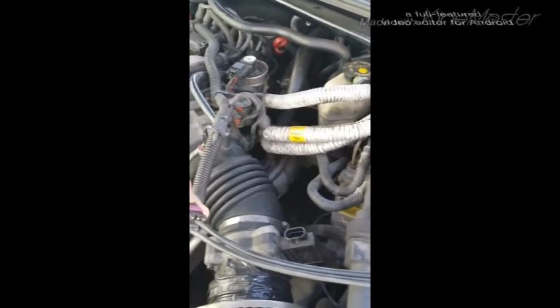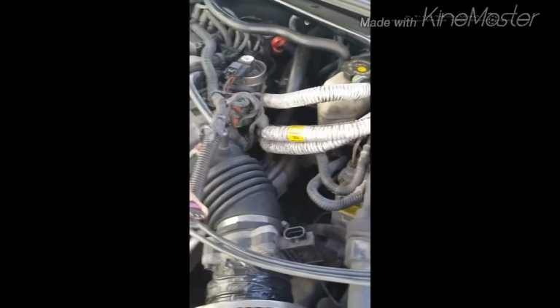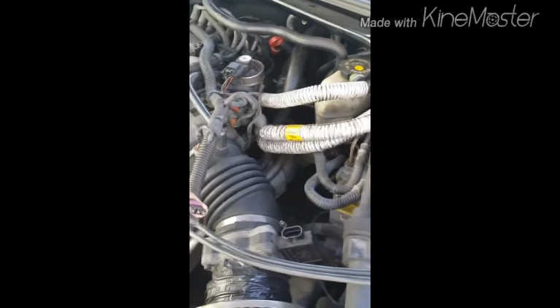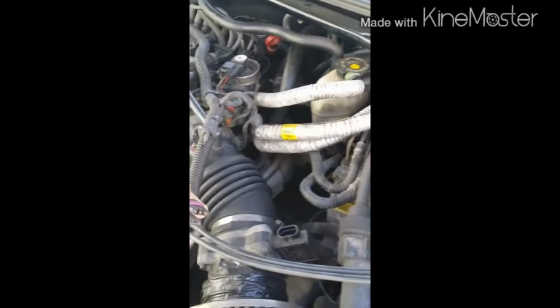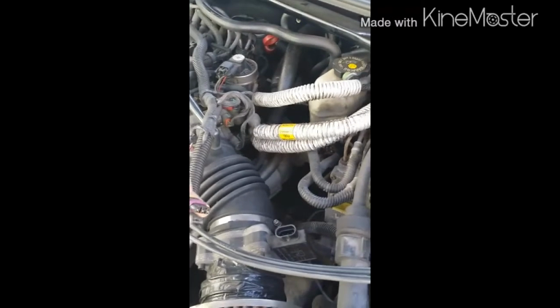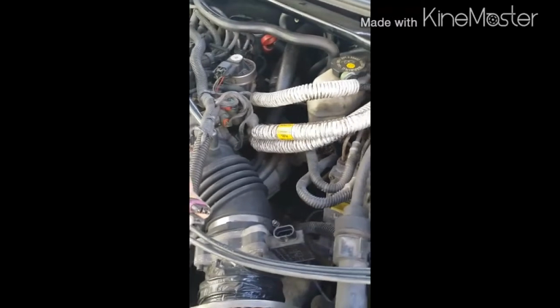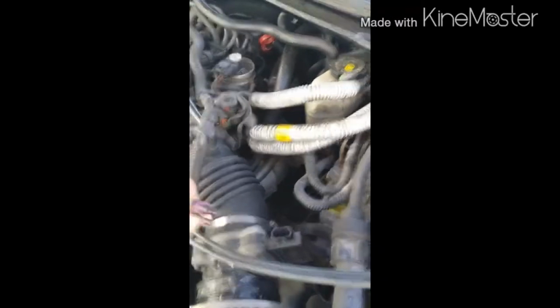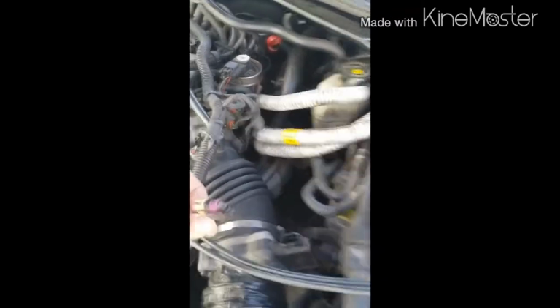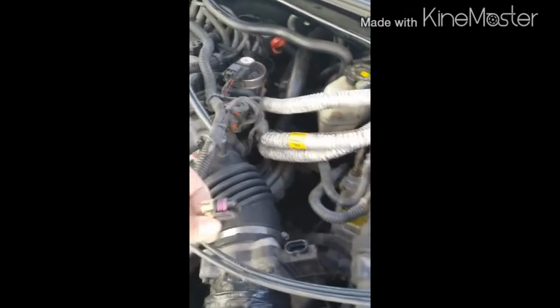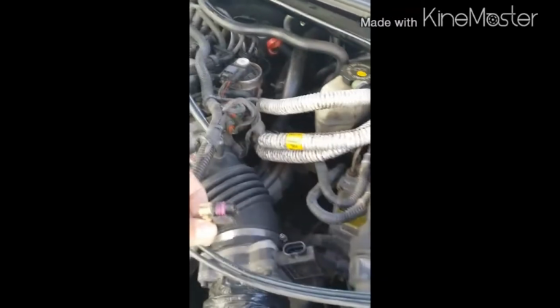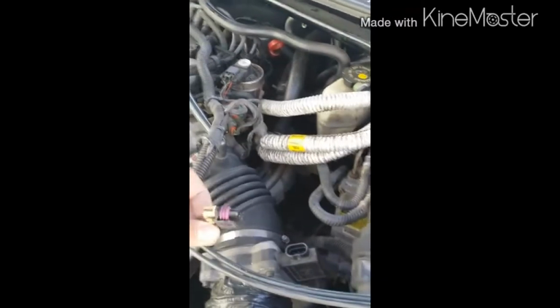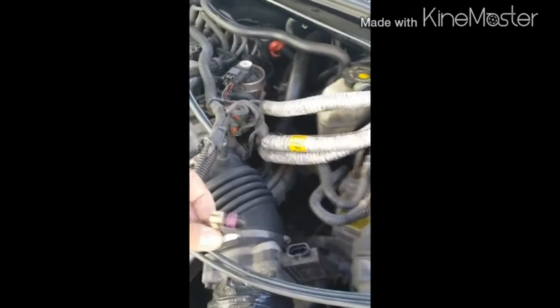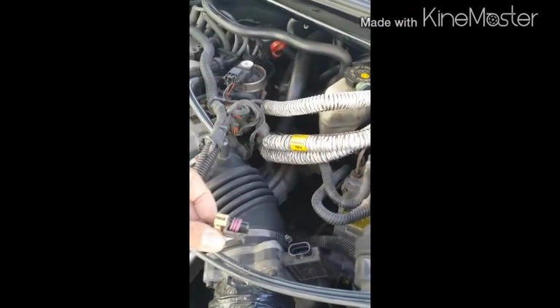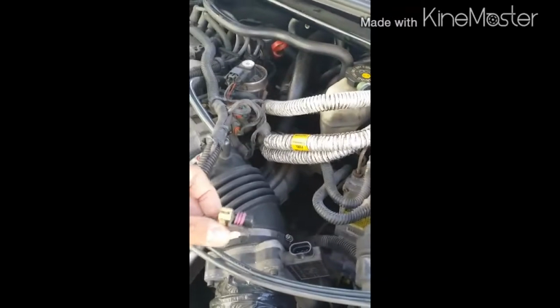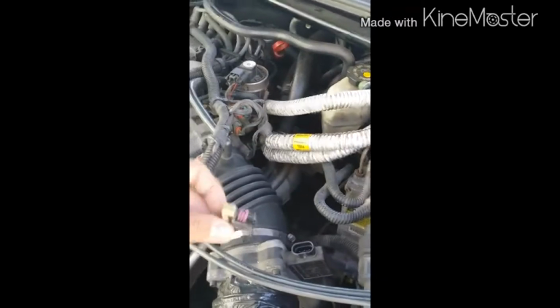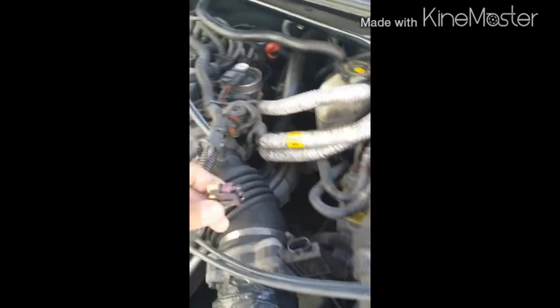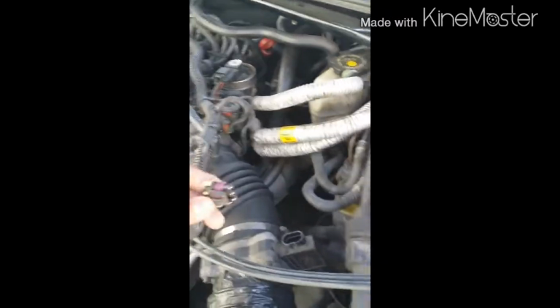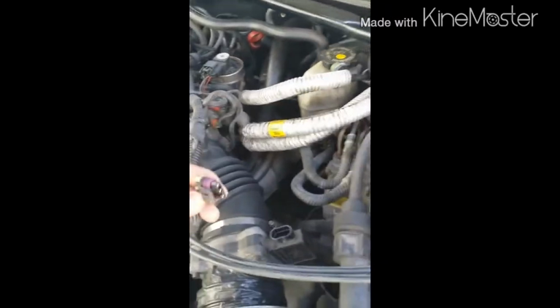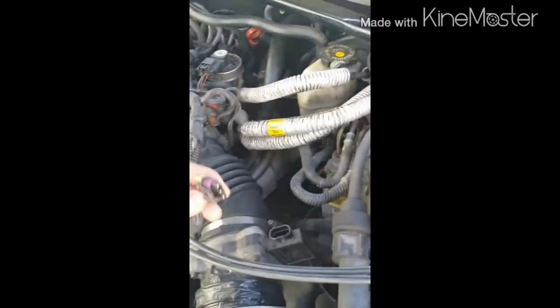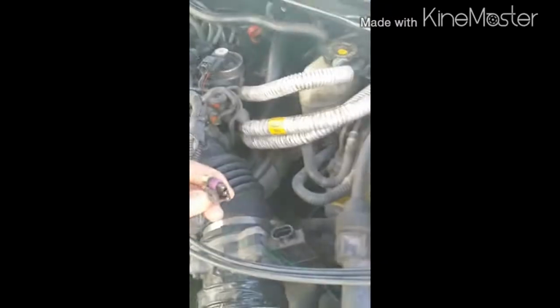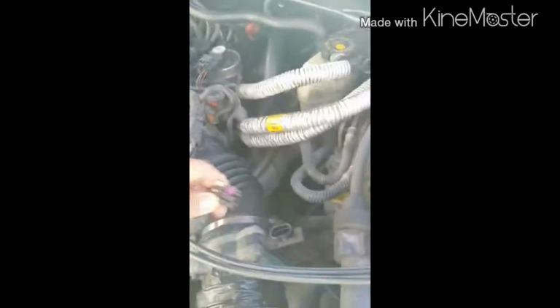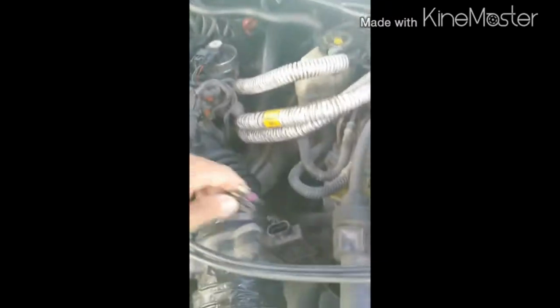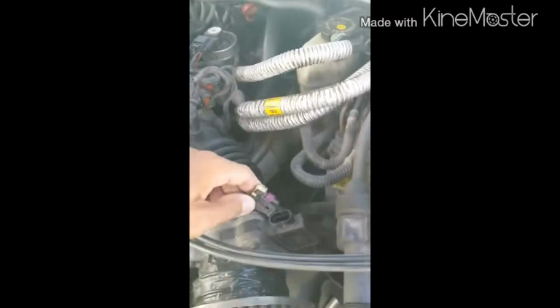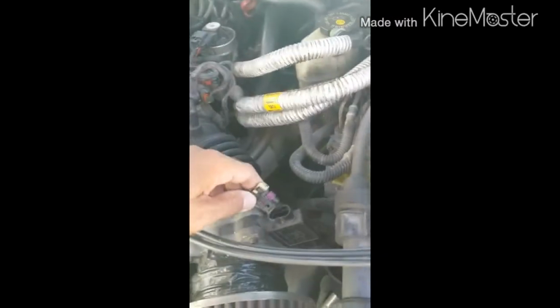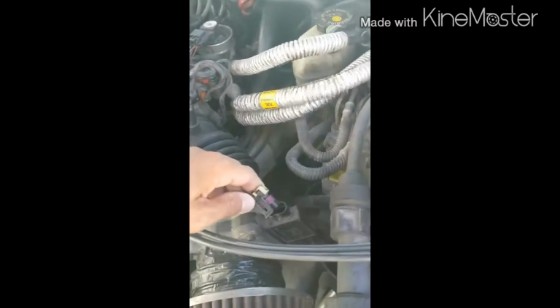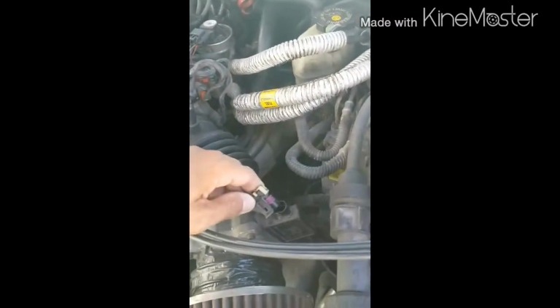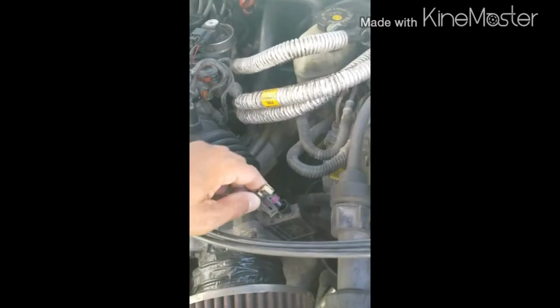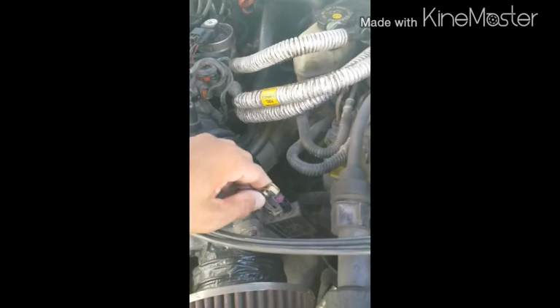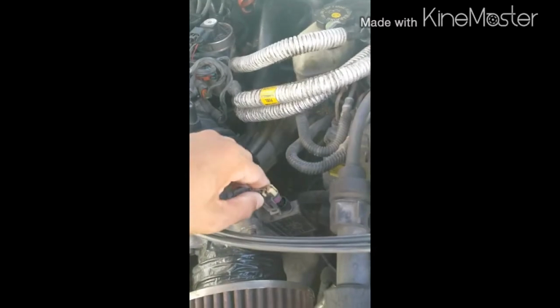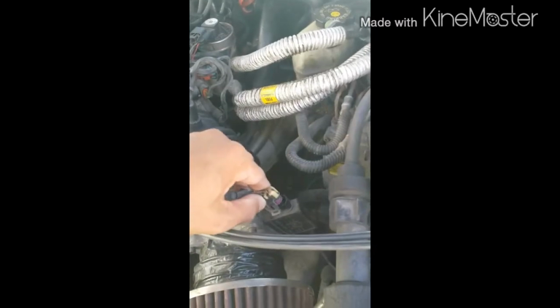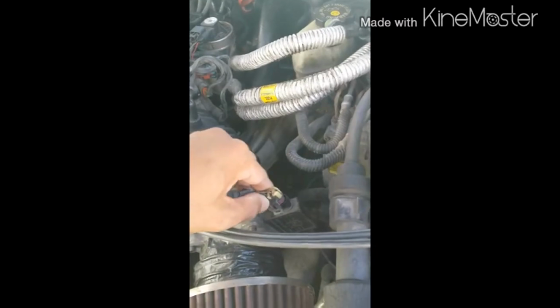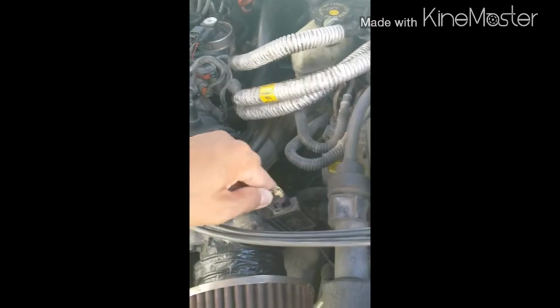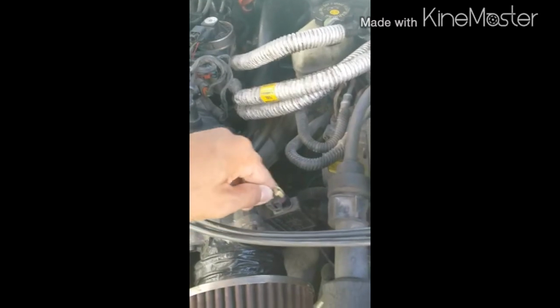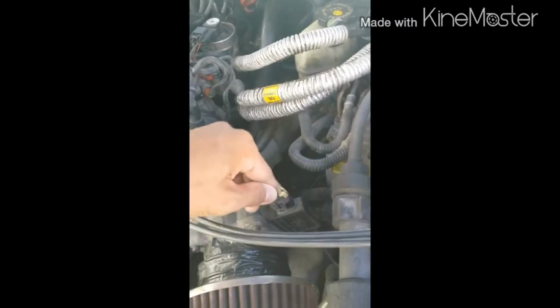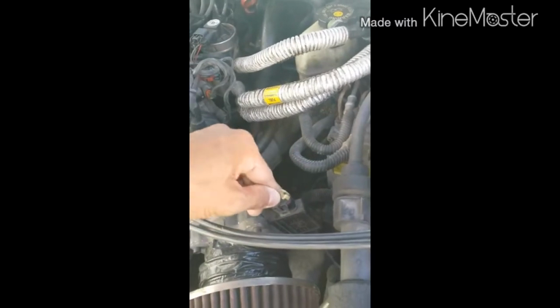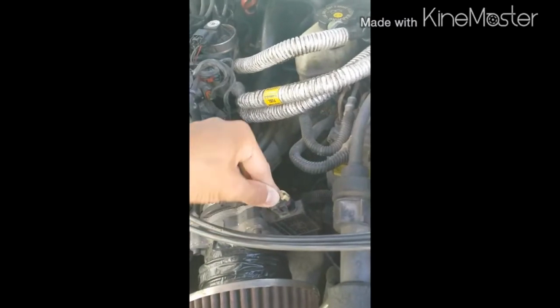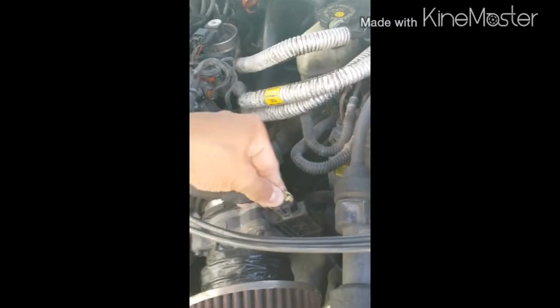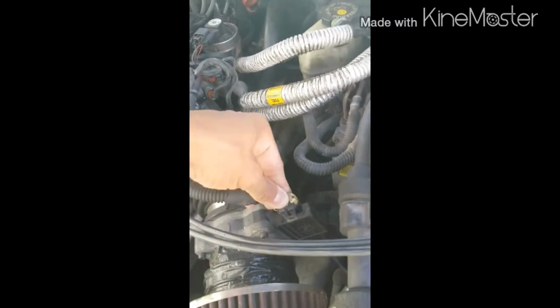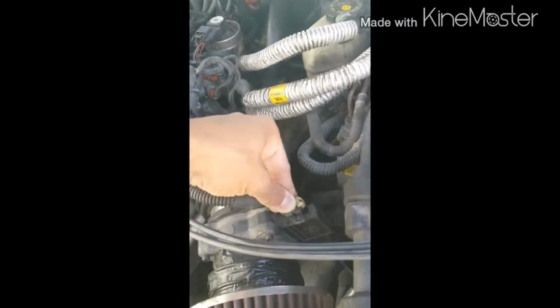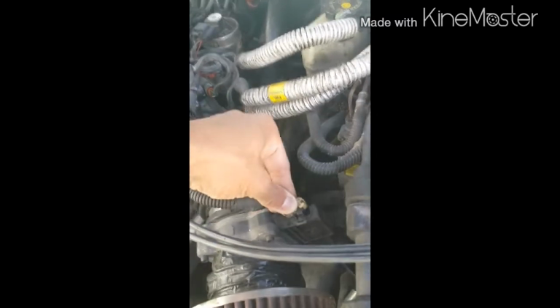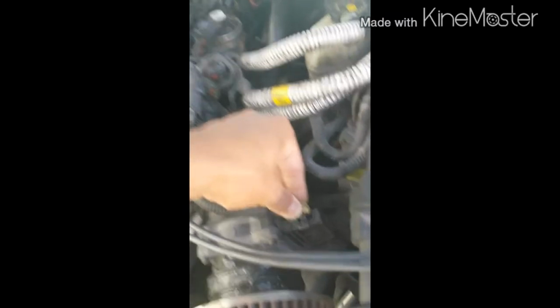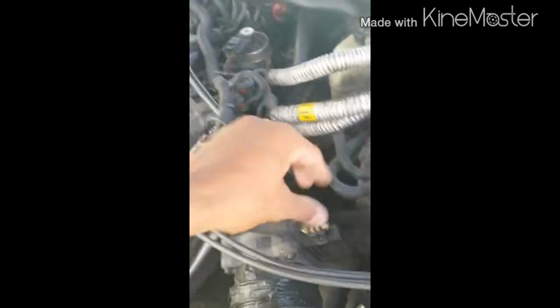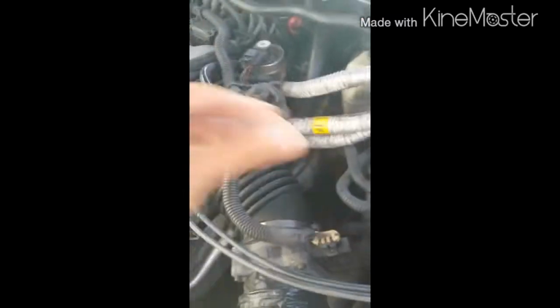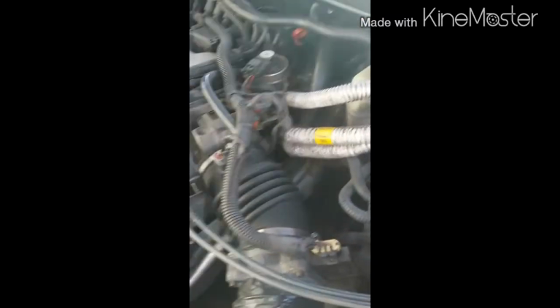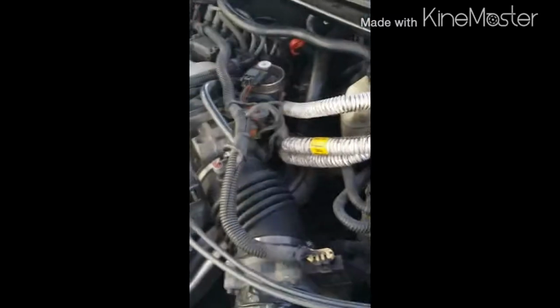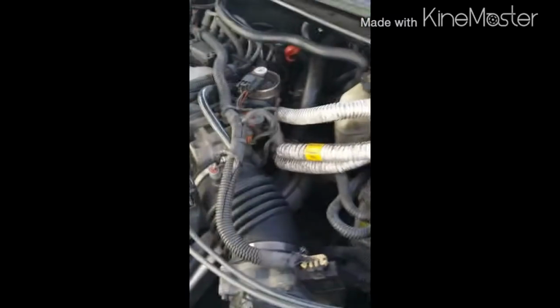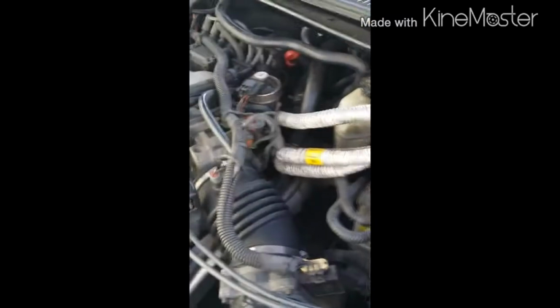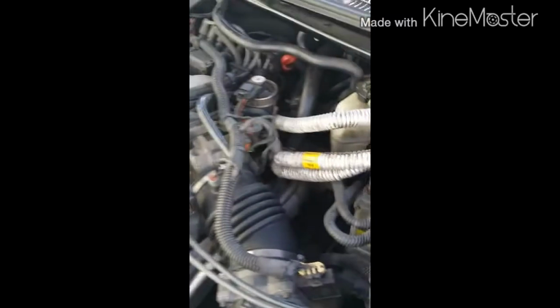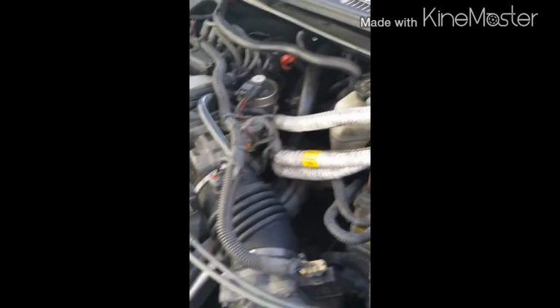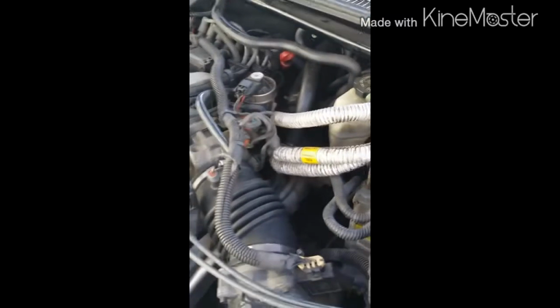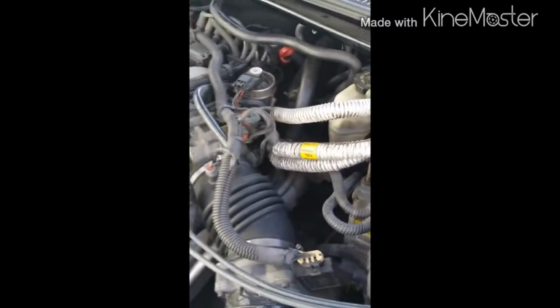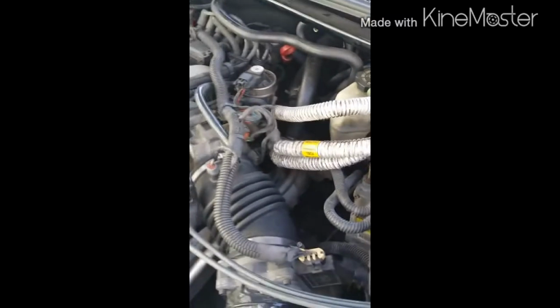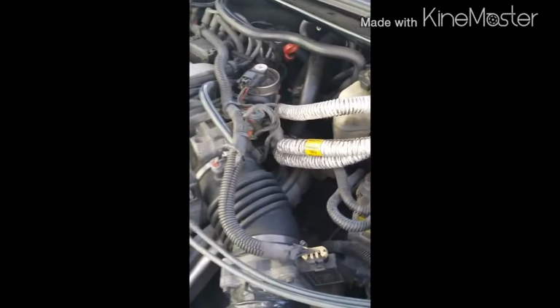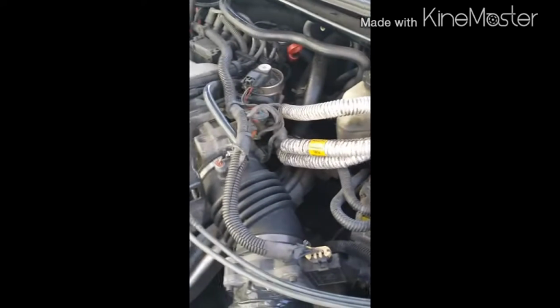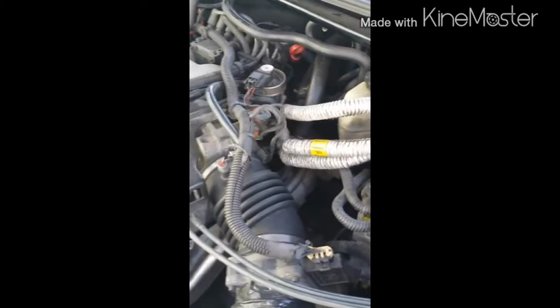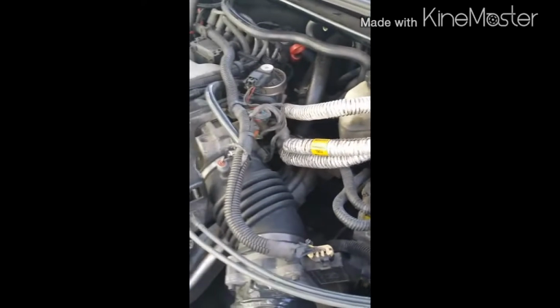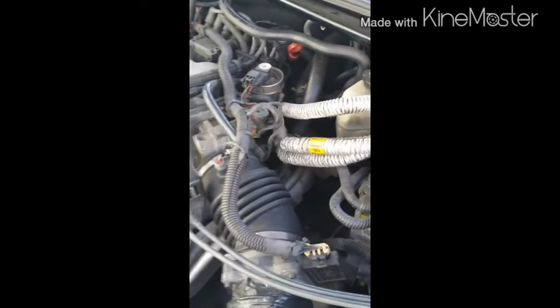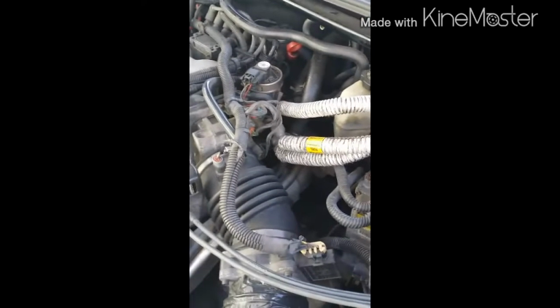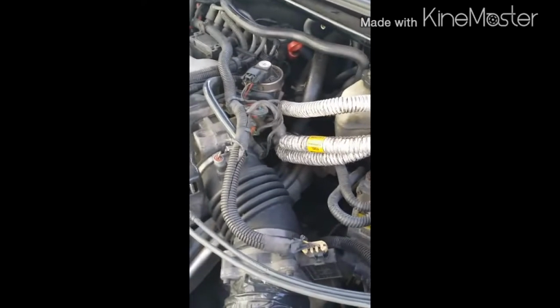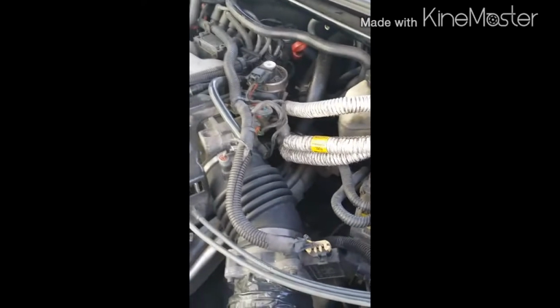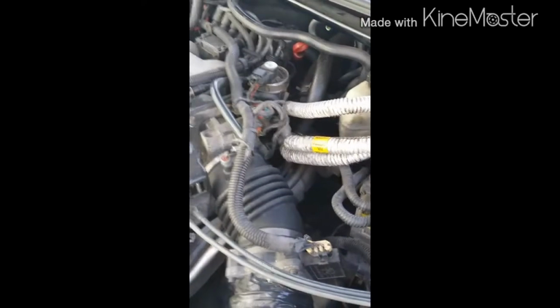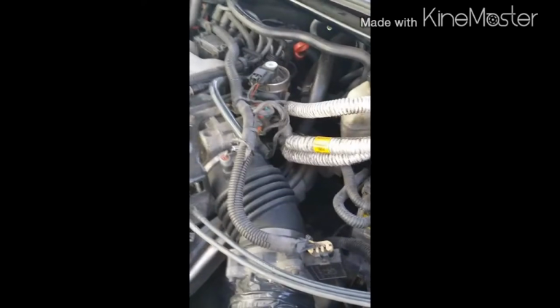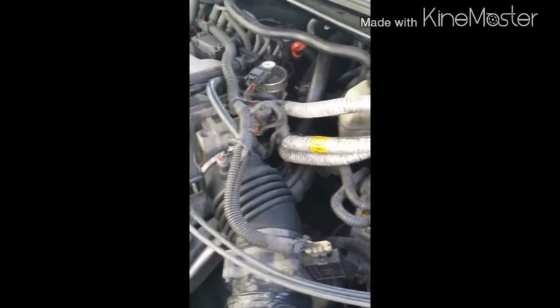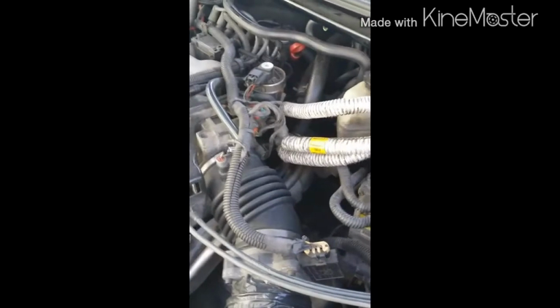Now as you hear, it's running smoother — that lets you know that the airflow sensor is actually bad. Now when I go to plug it back in, it stops.